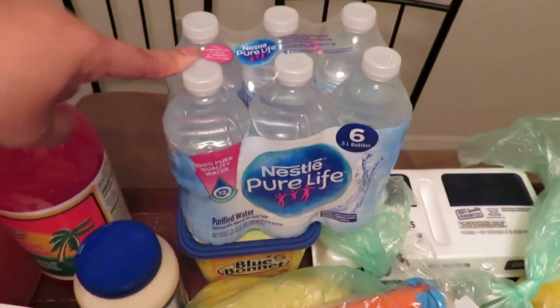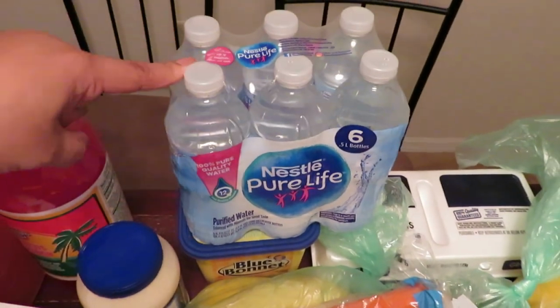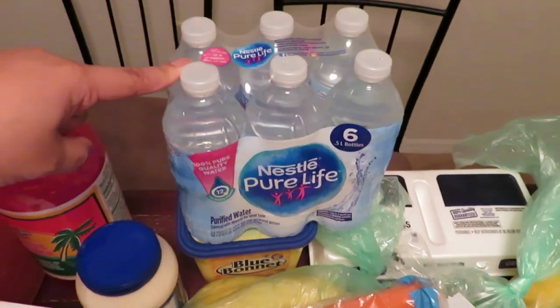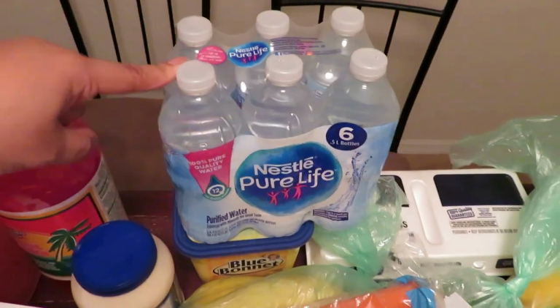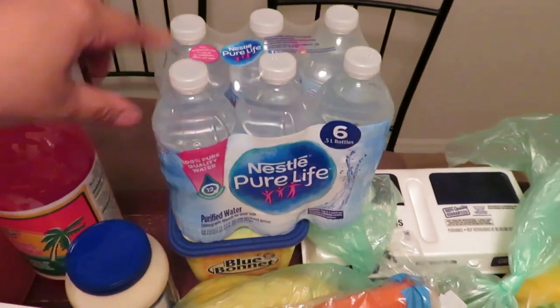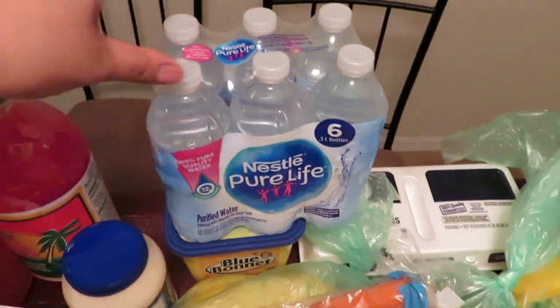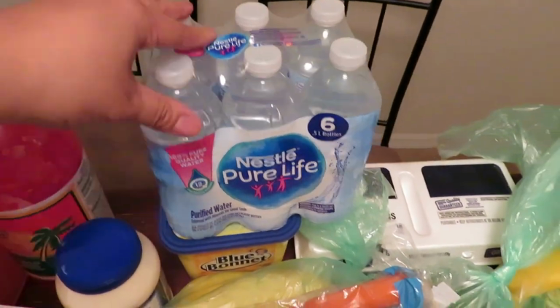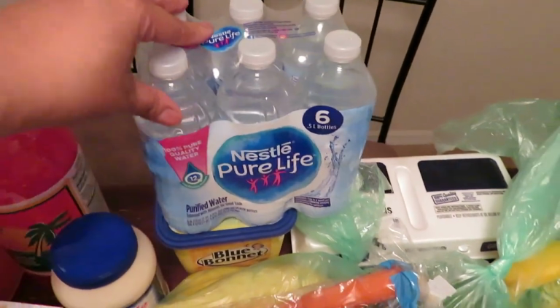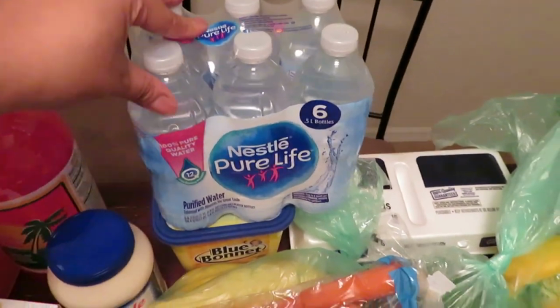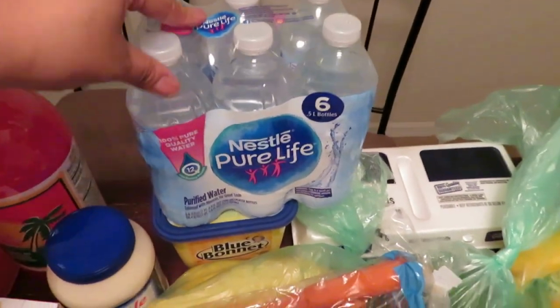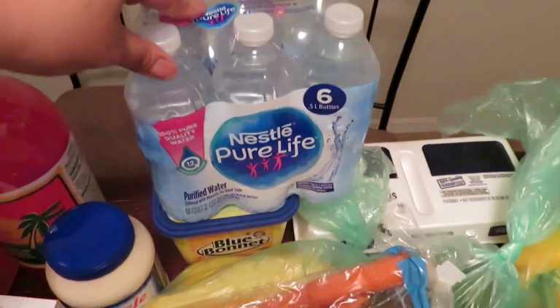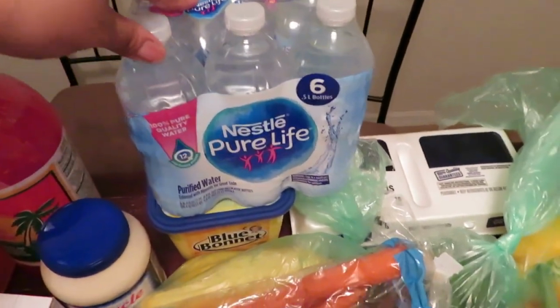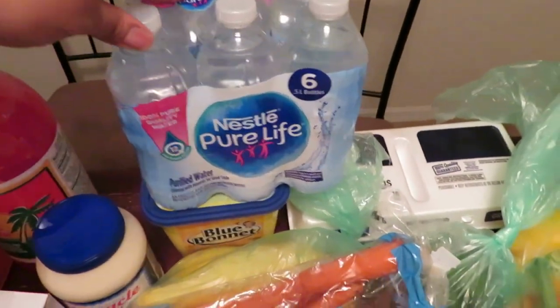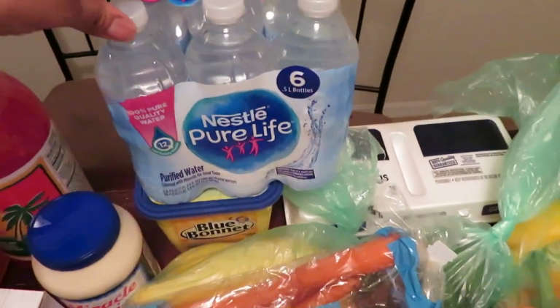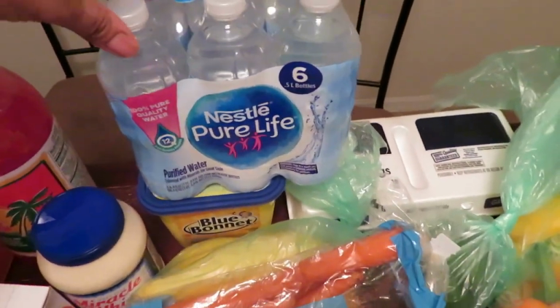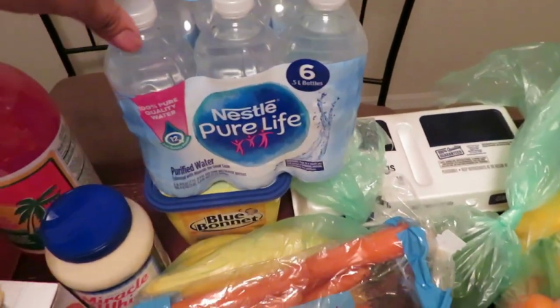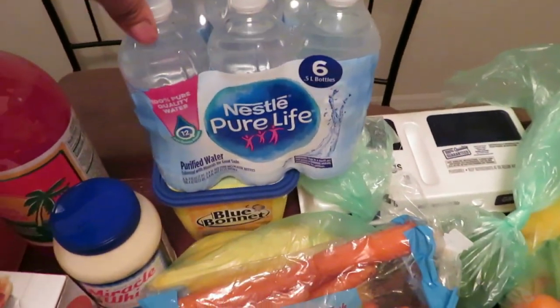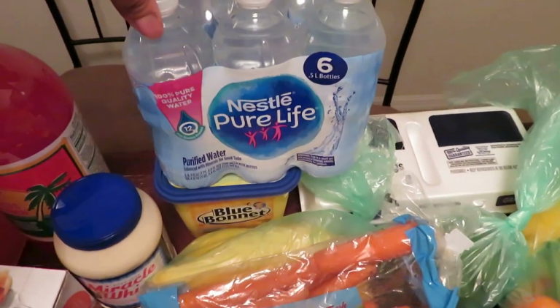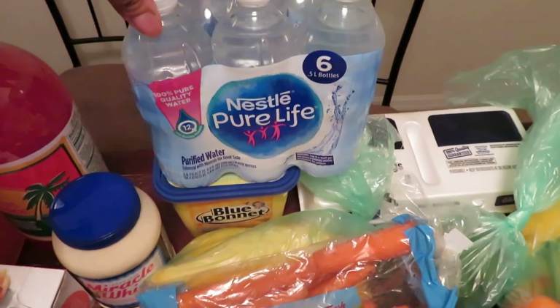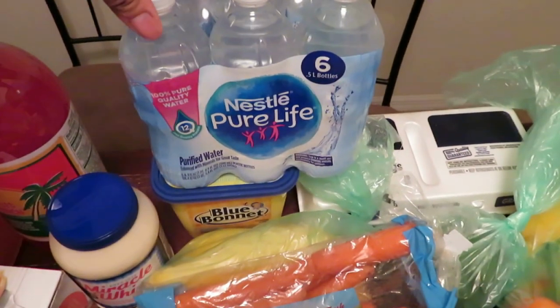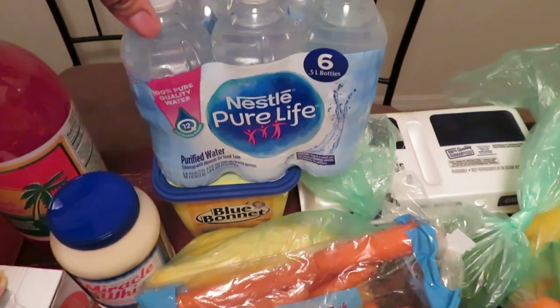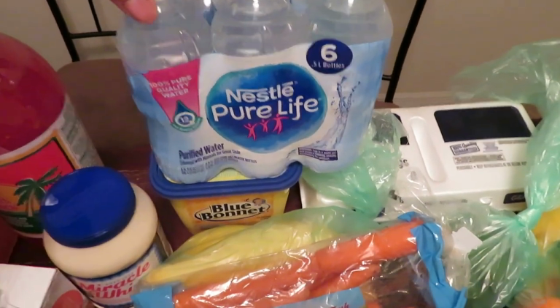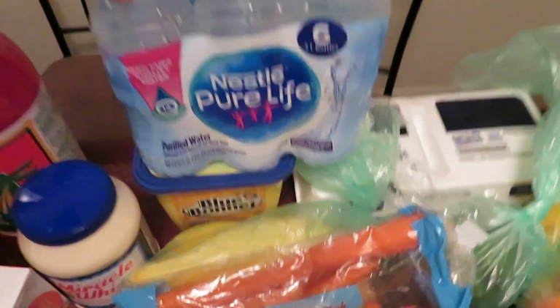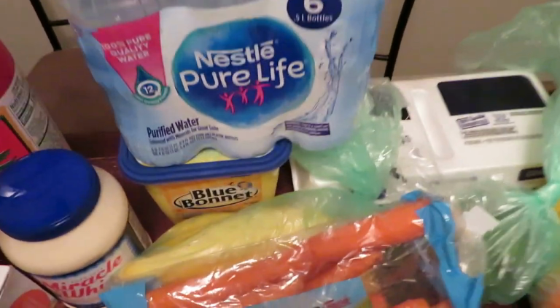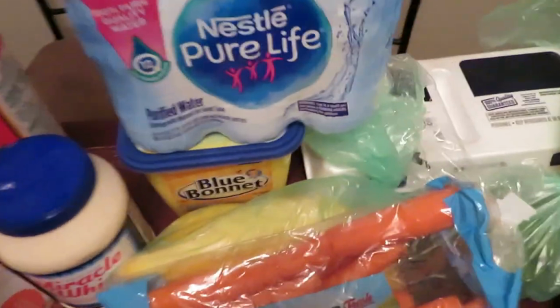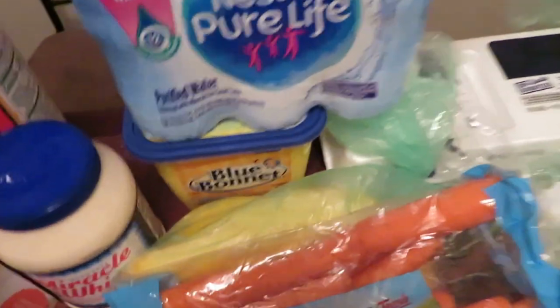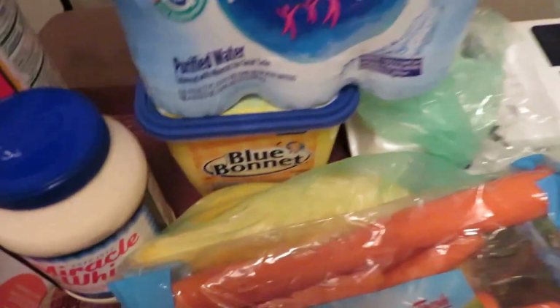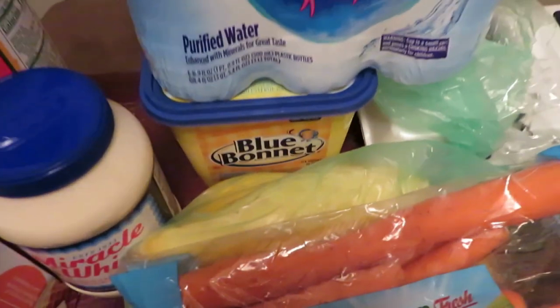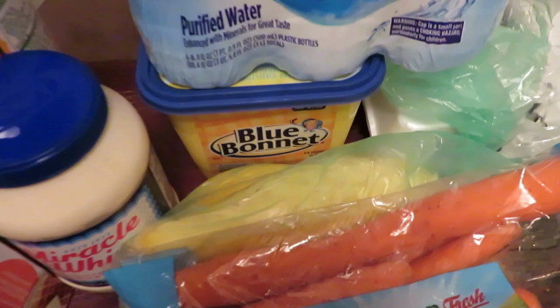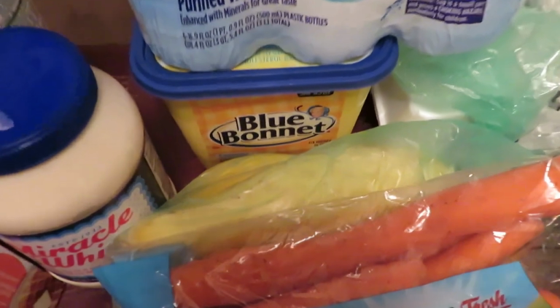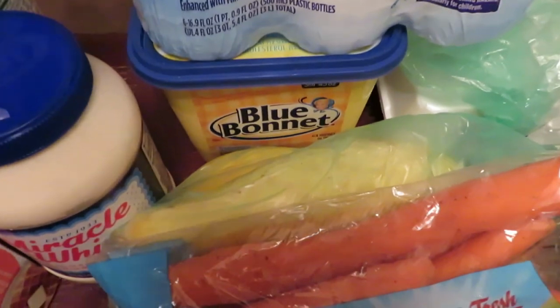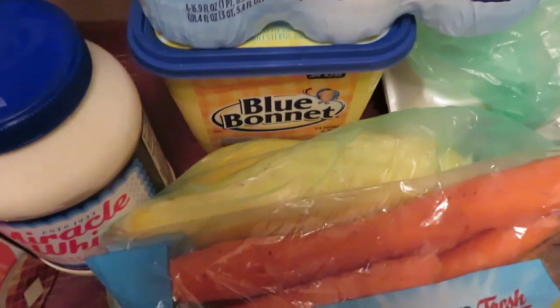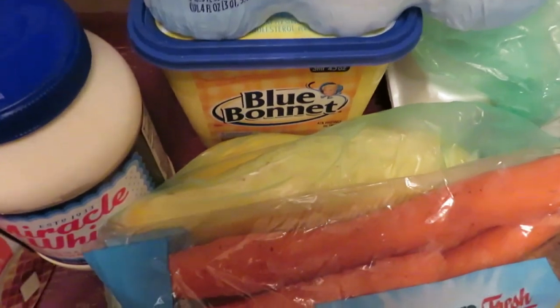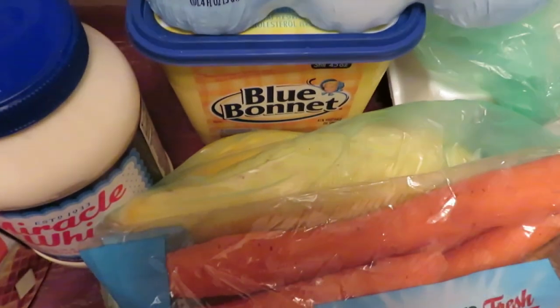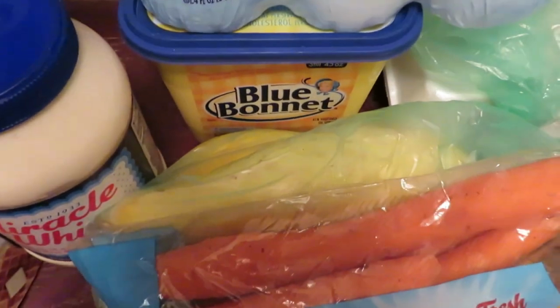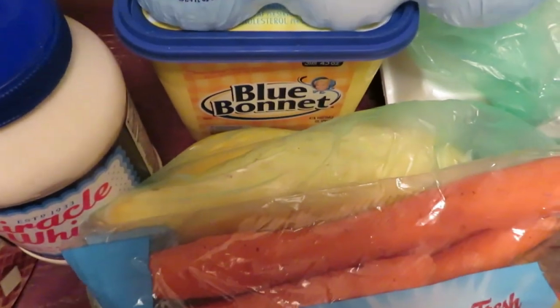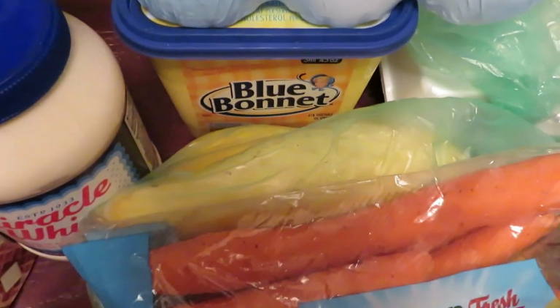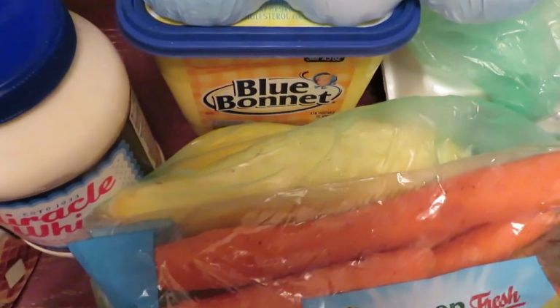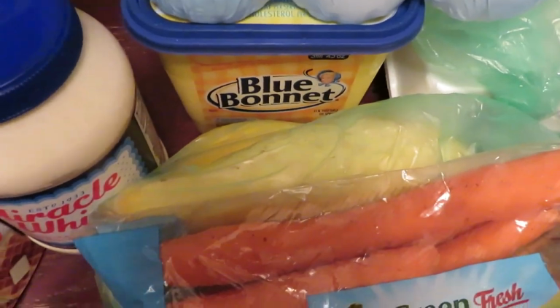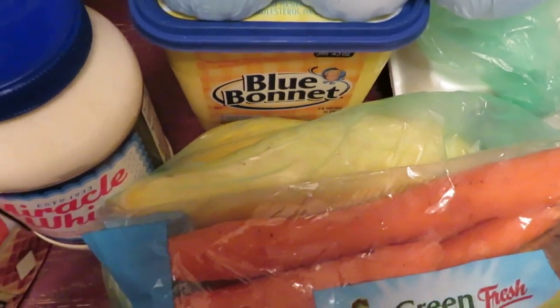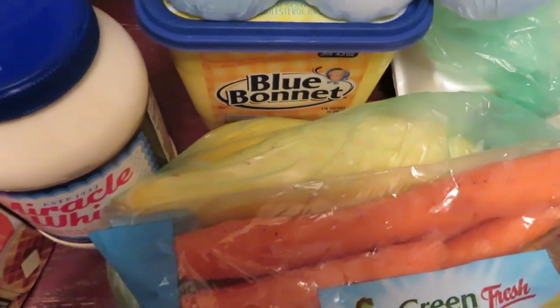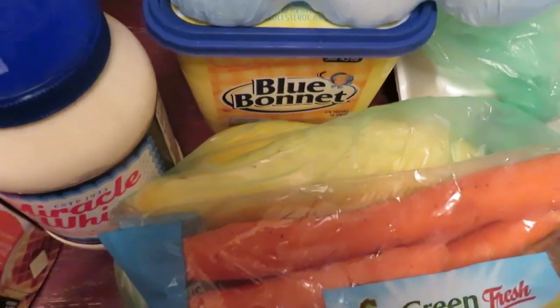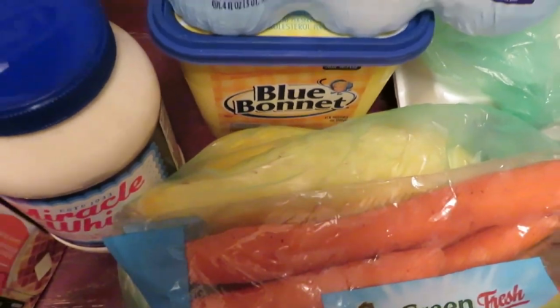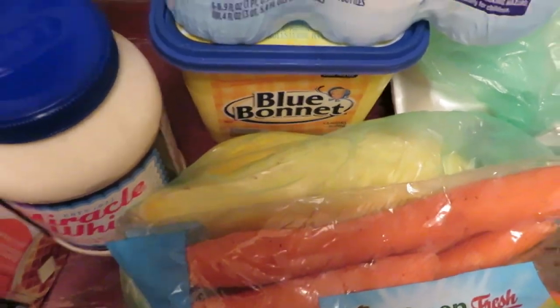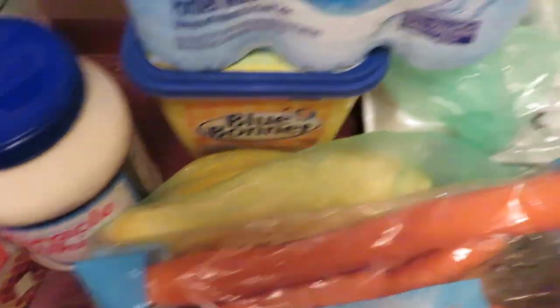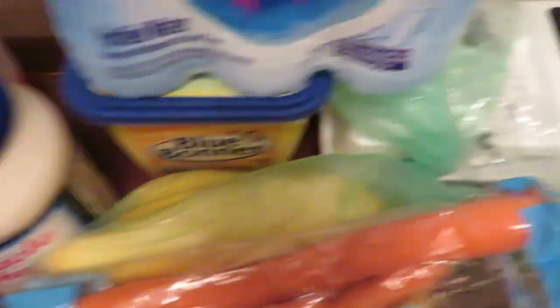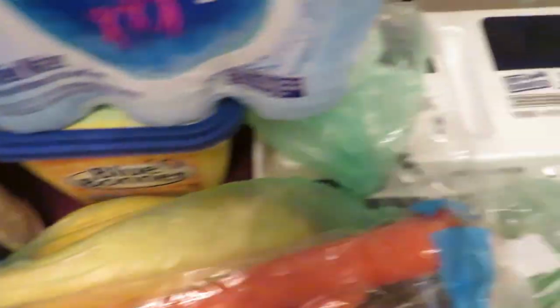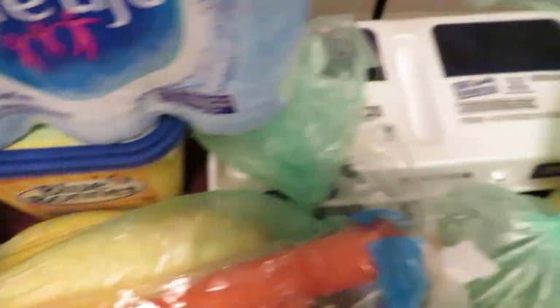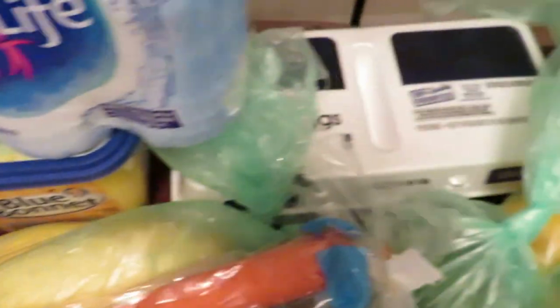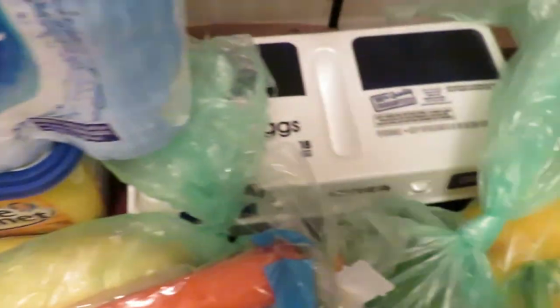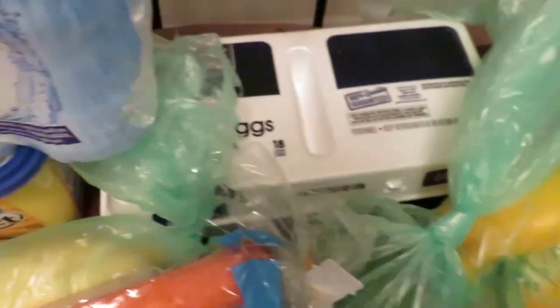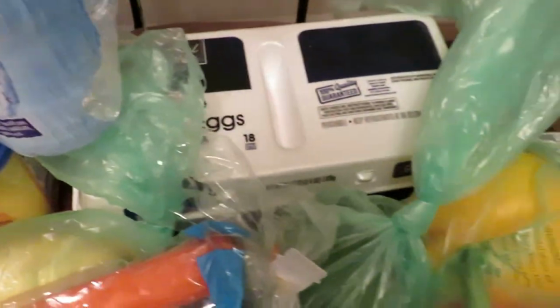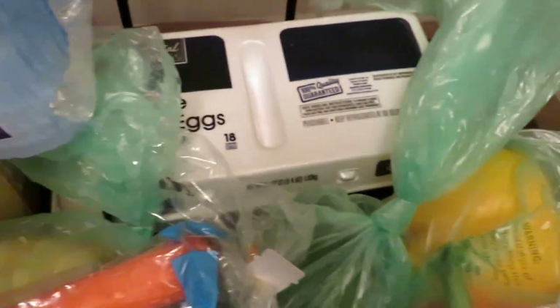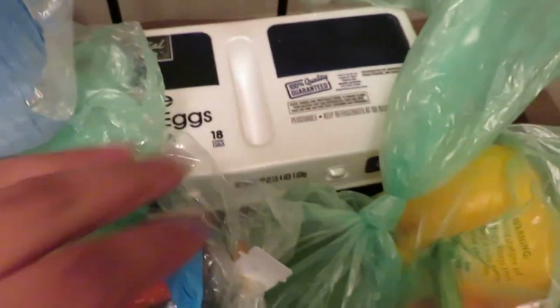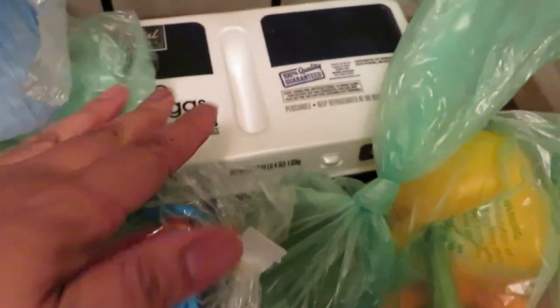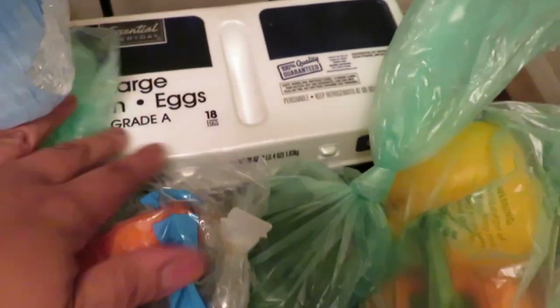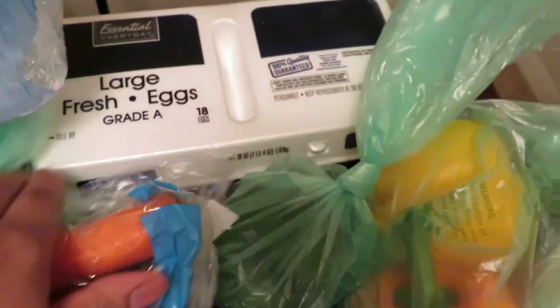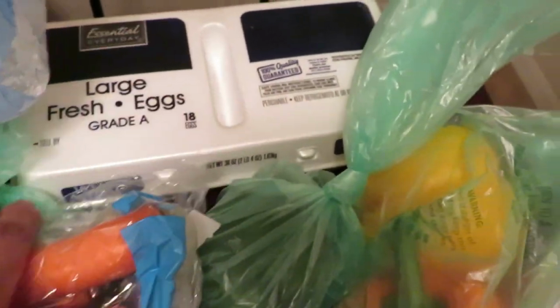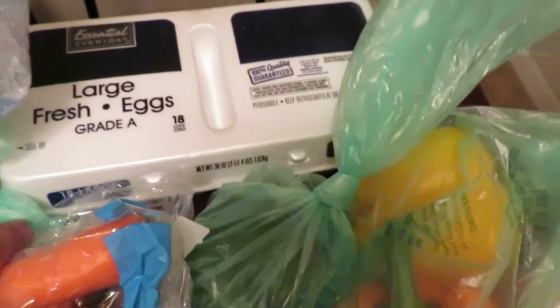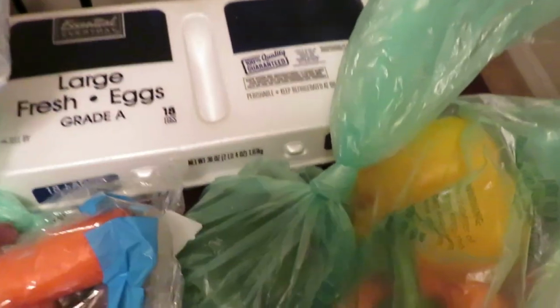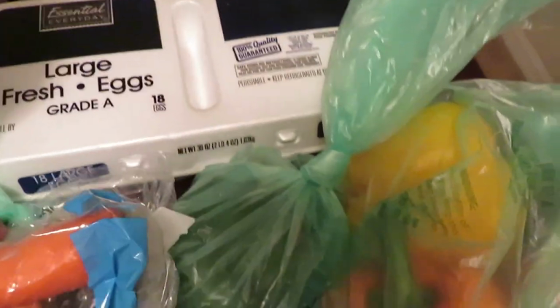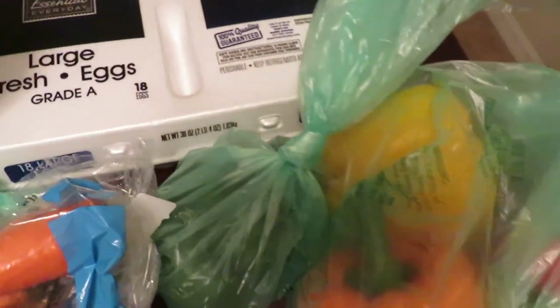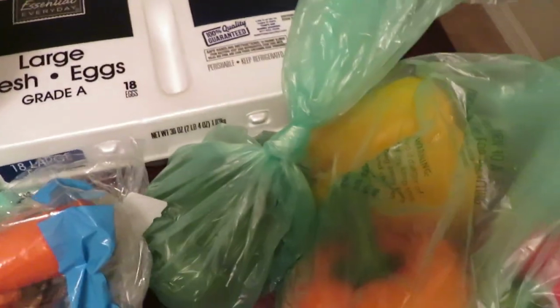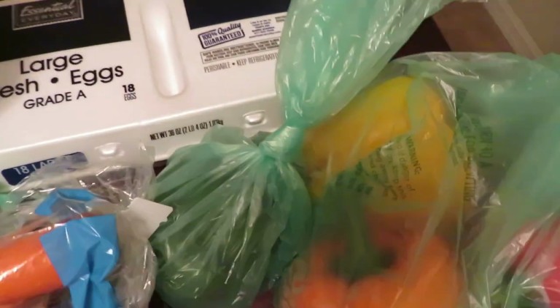We got six water bottles for a dollar, so we grabbed a pack. Got some Blue Bonnet butter under there and a pack of eggs.